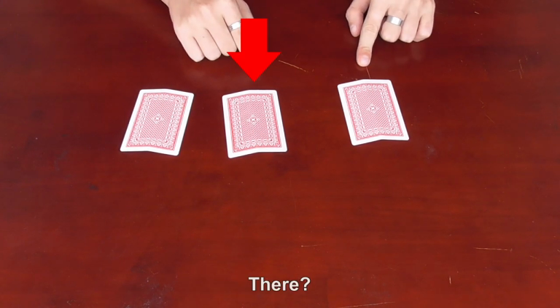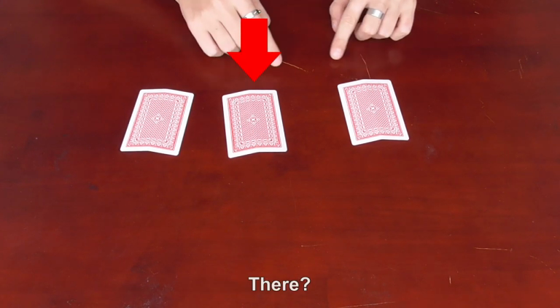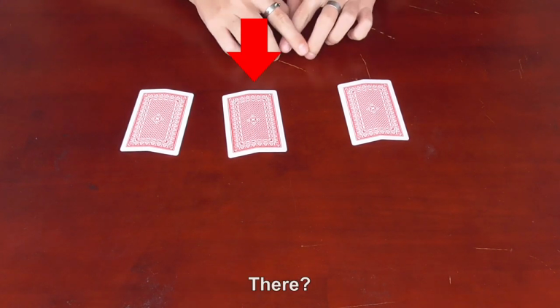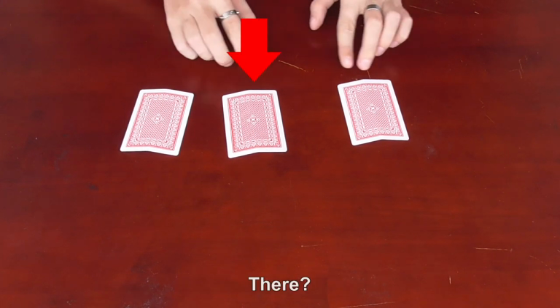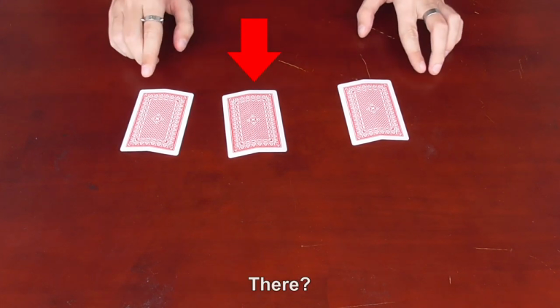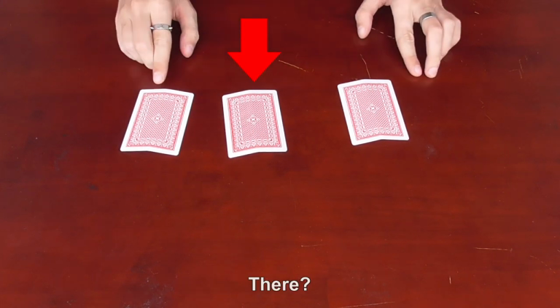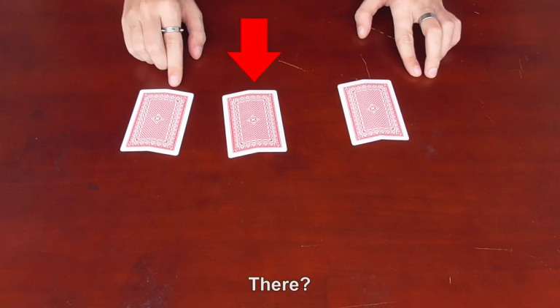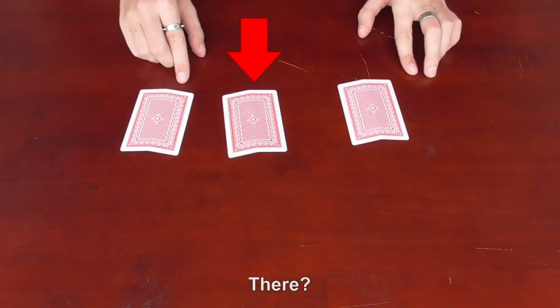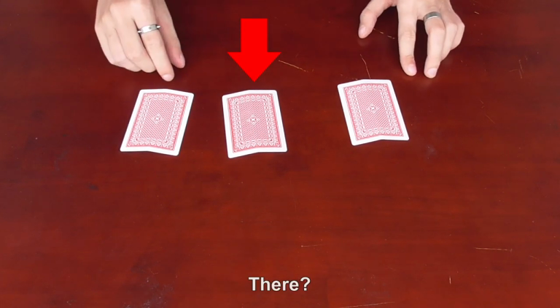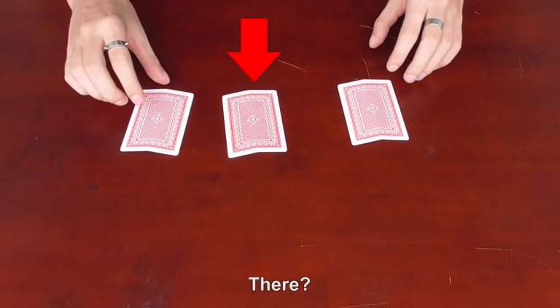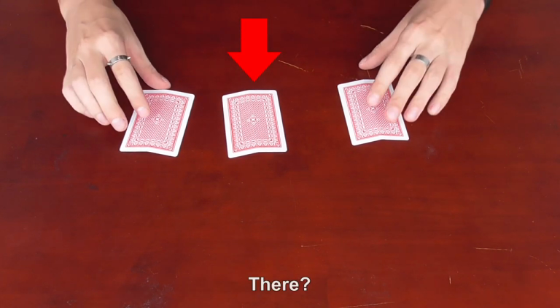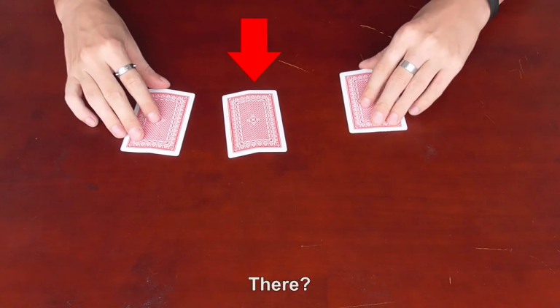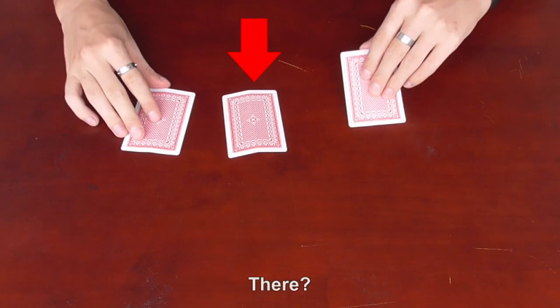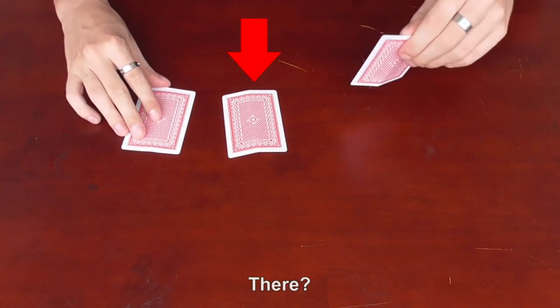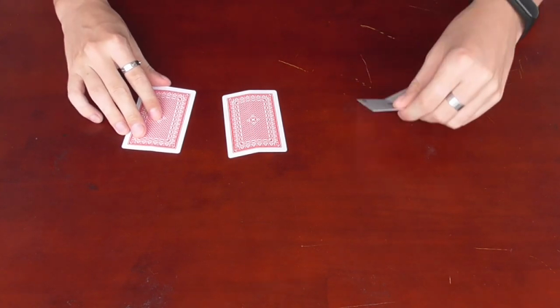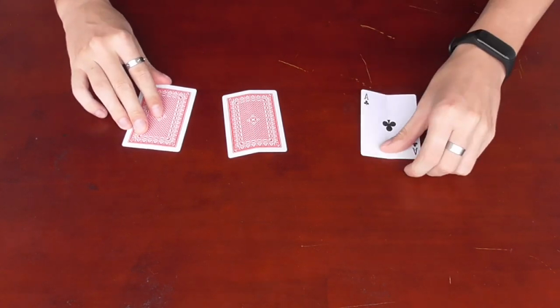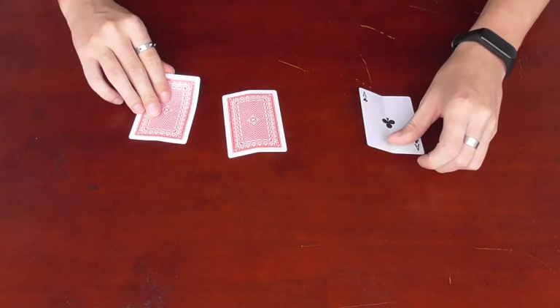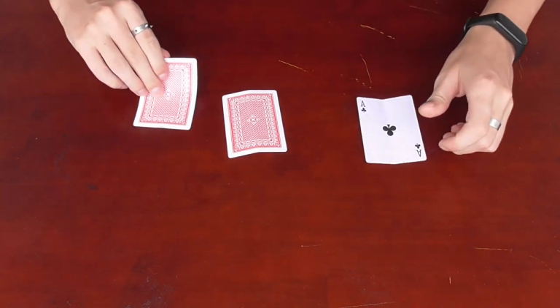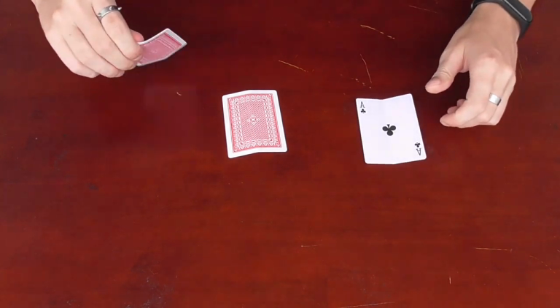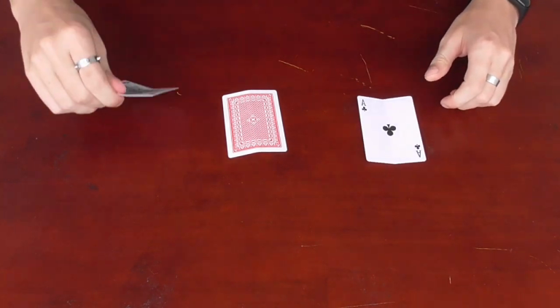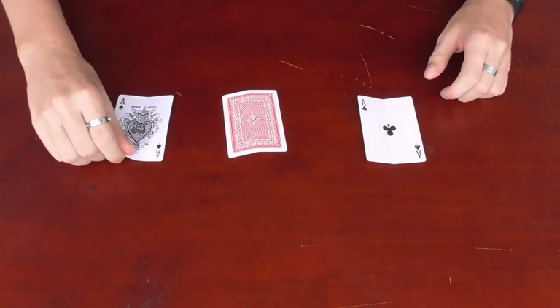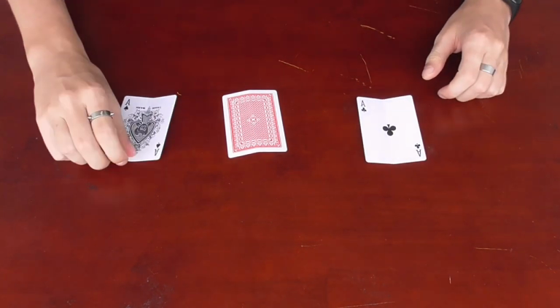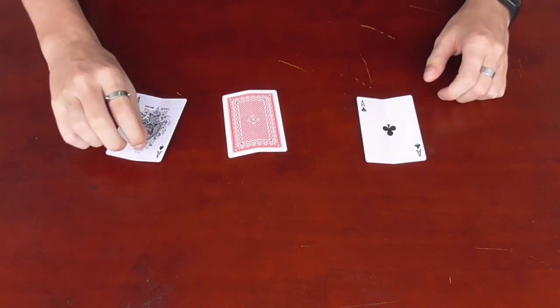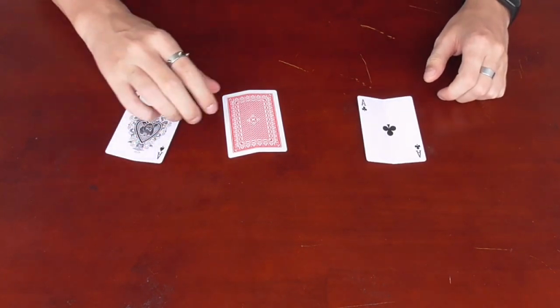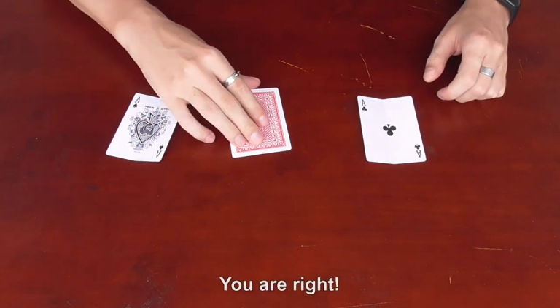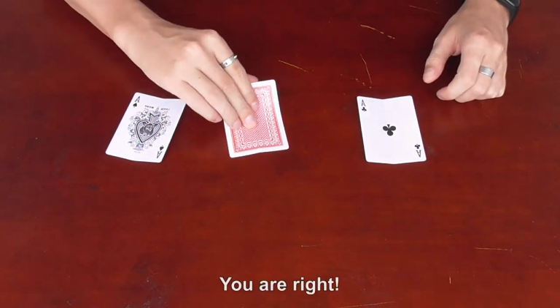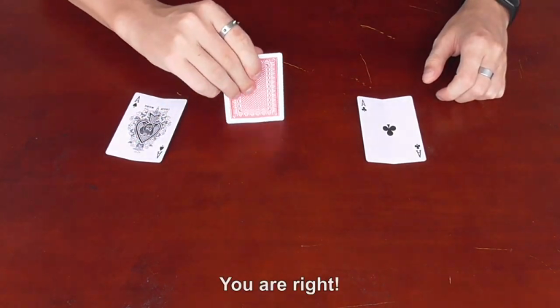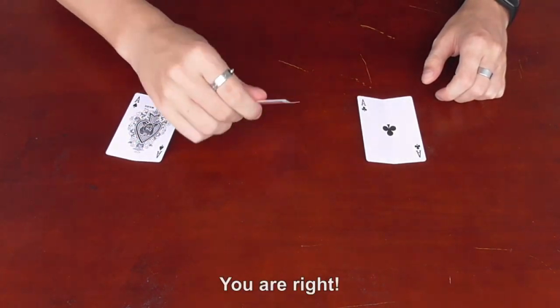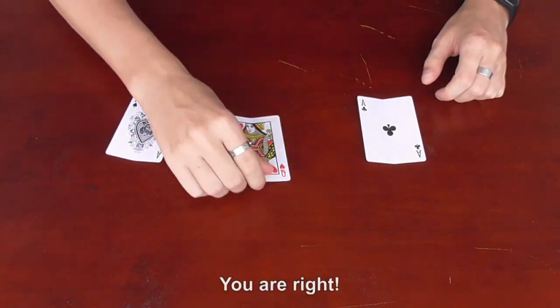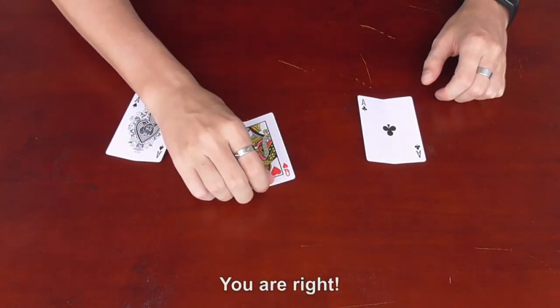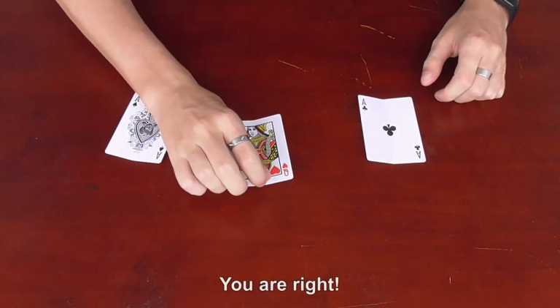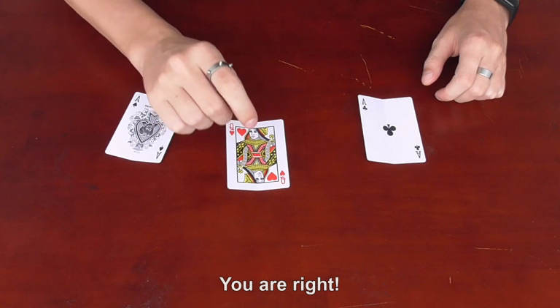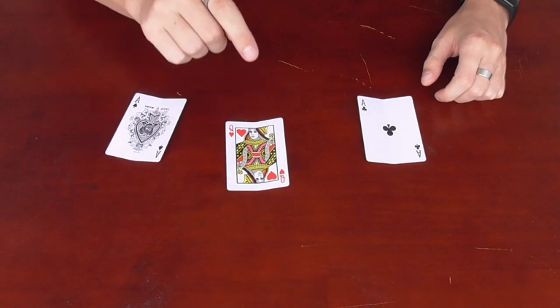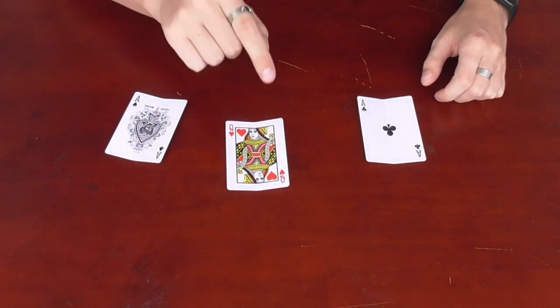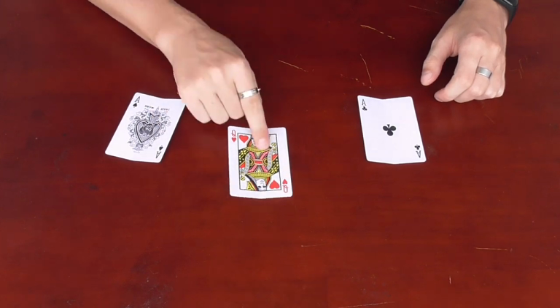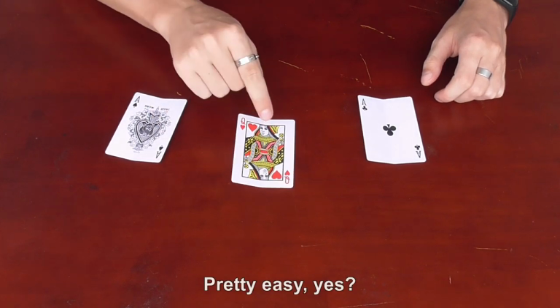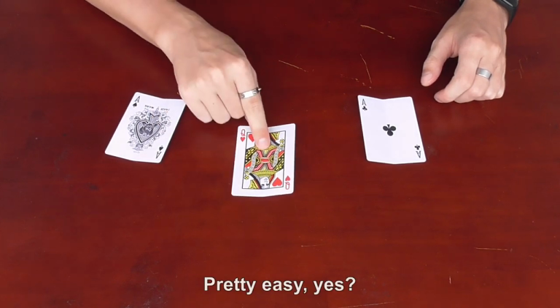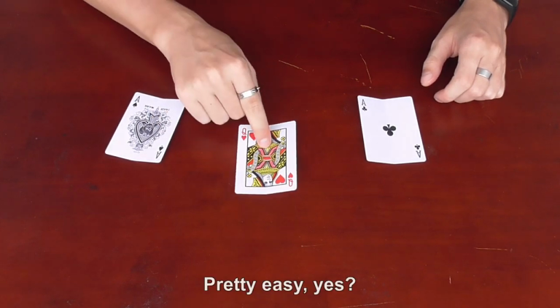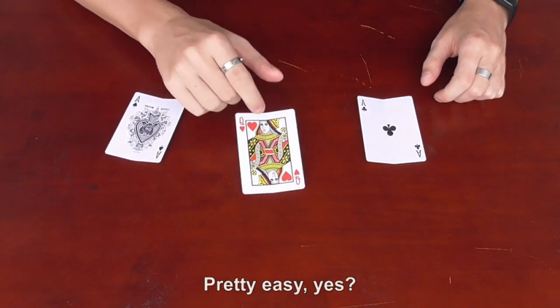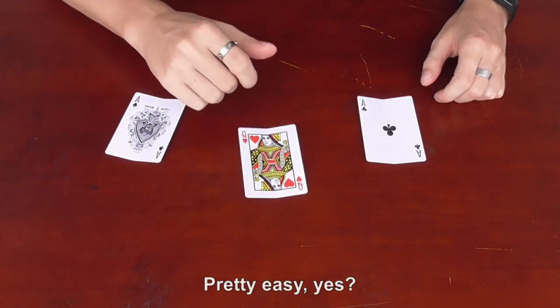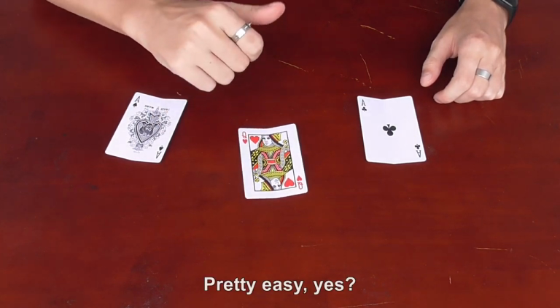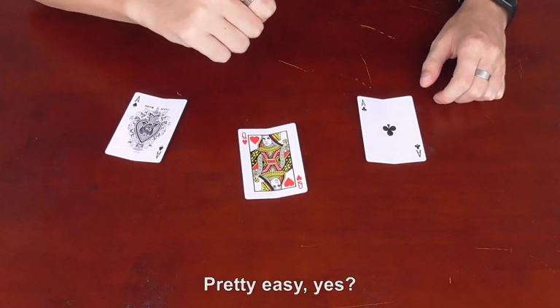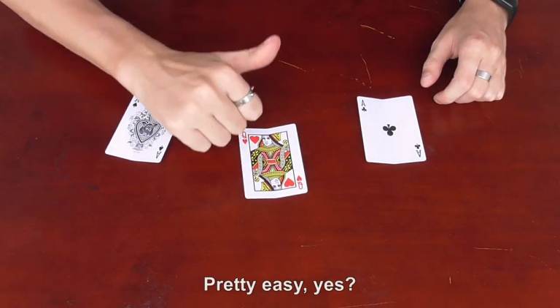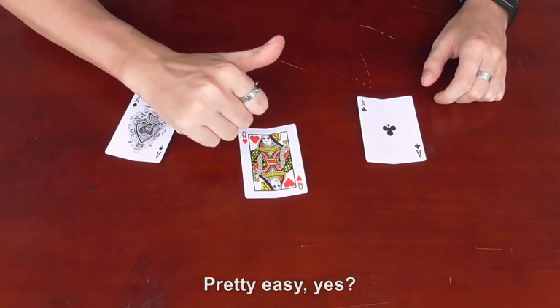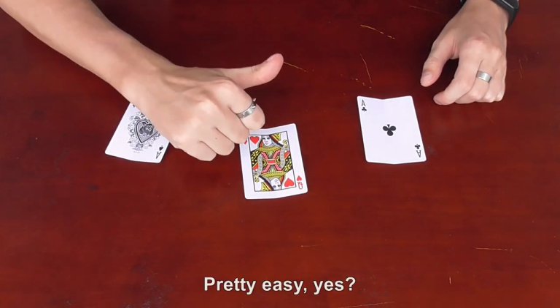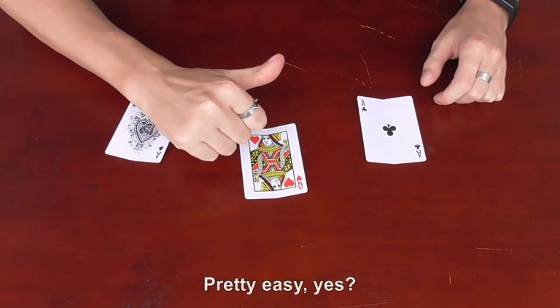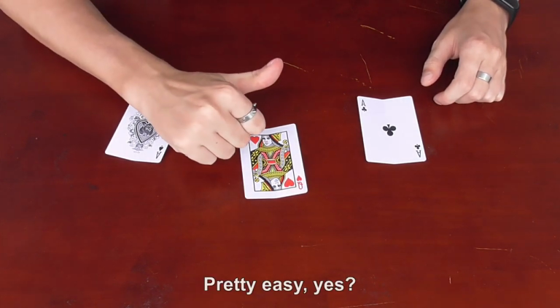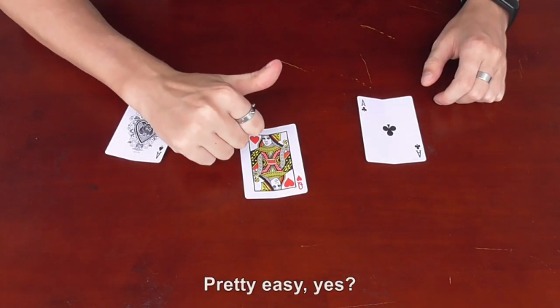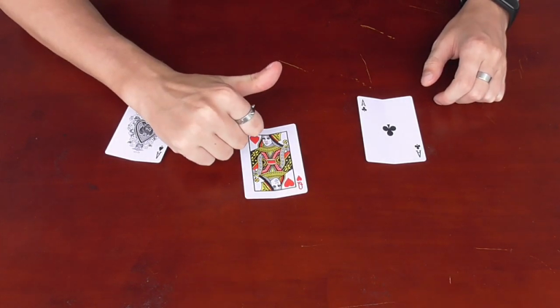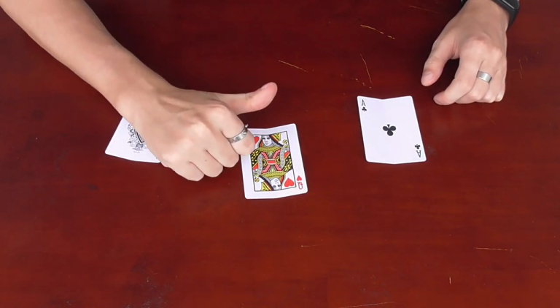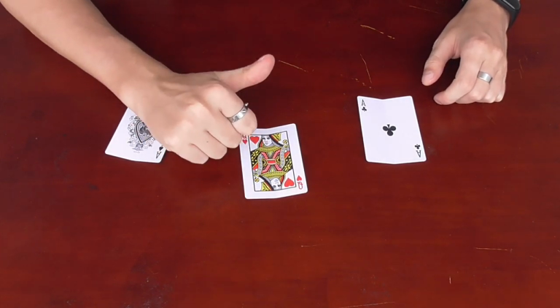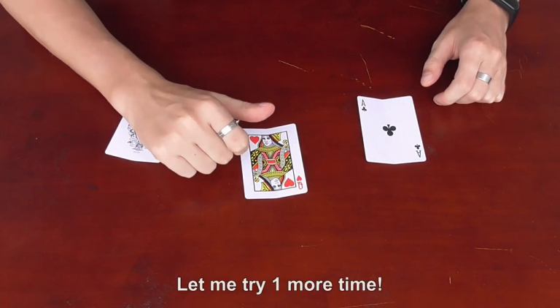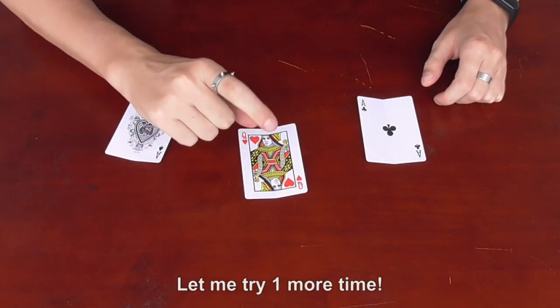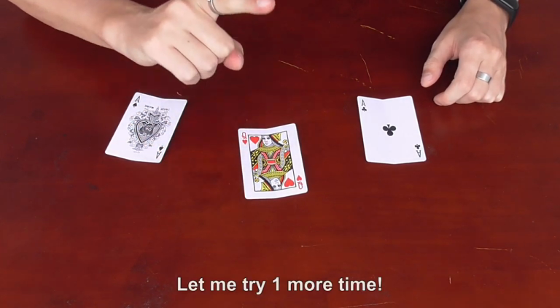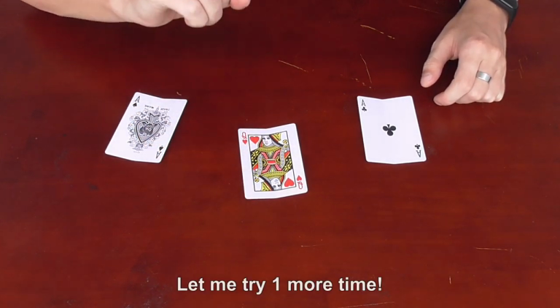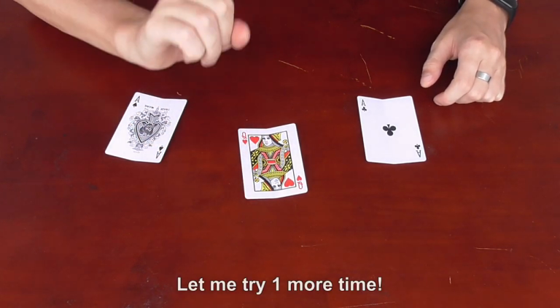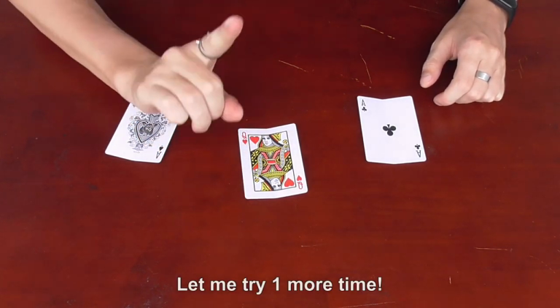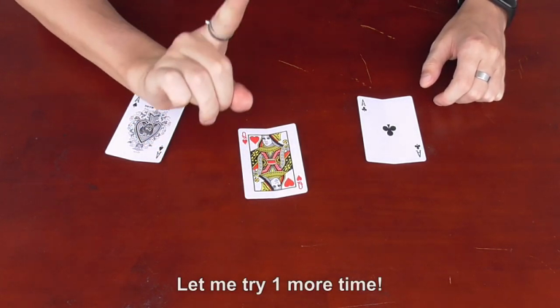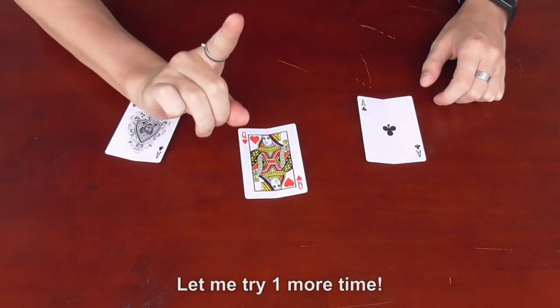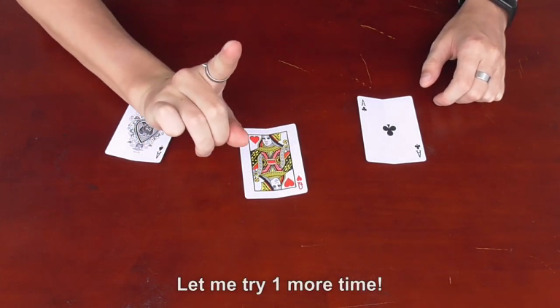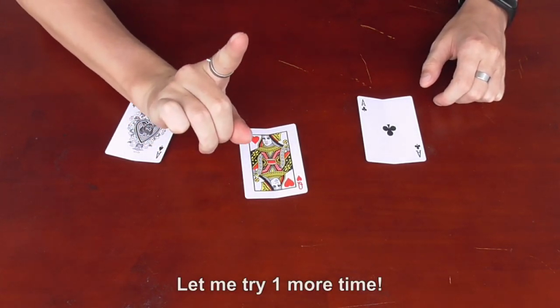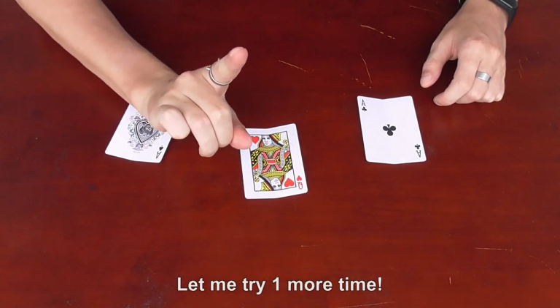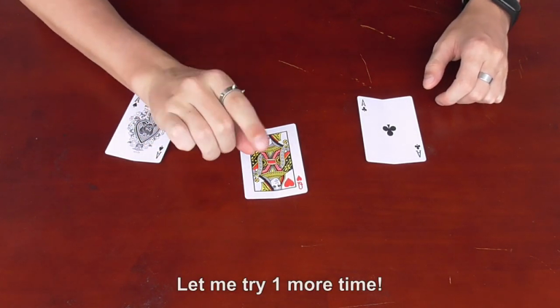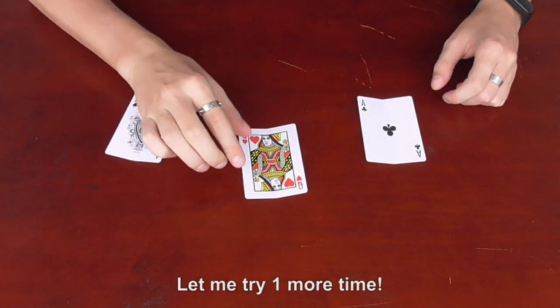There? You are right! Pretty easy, yes? Let me try one more time.